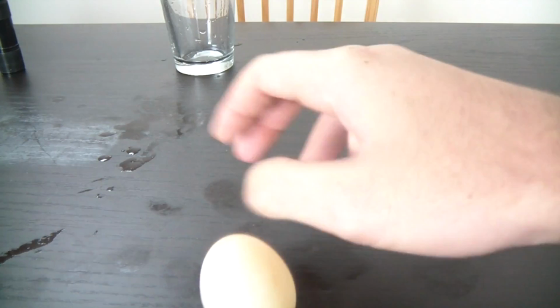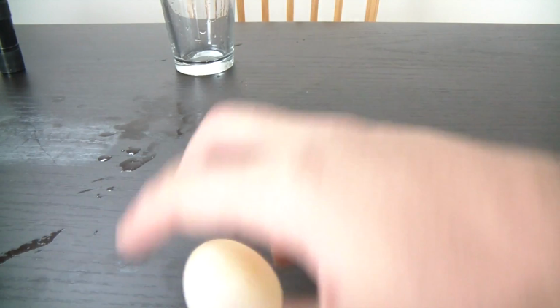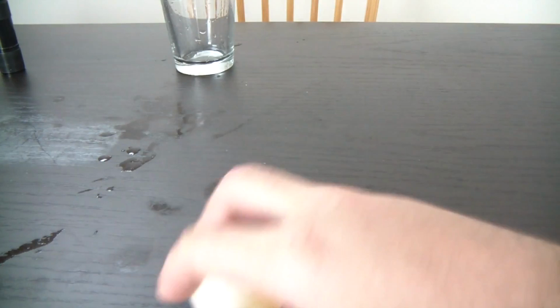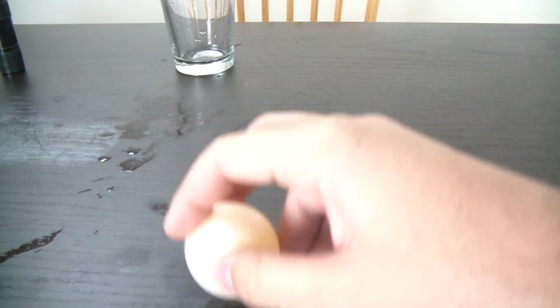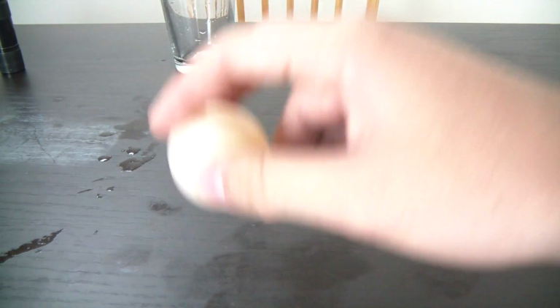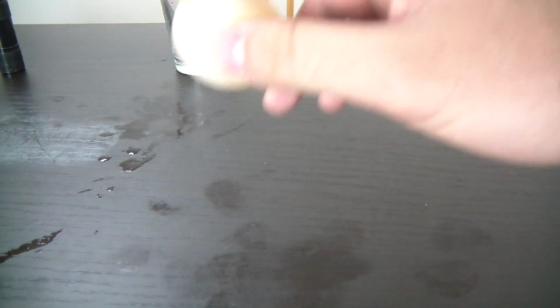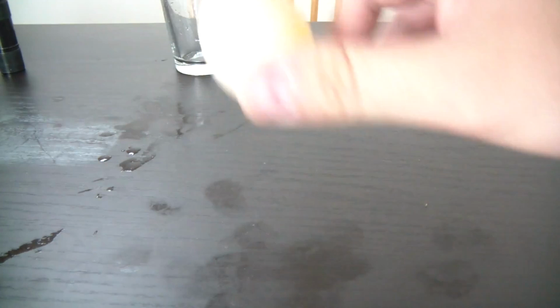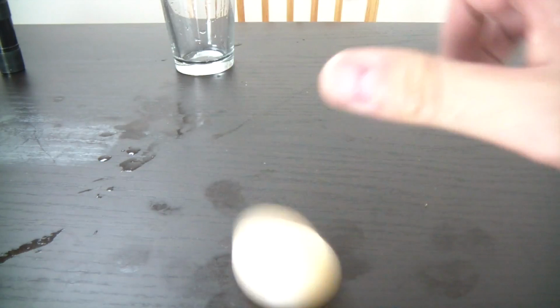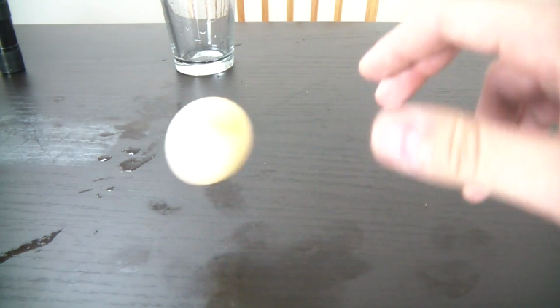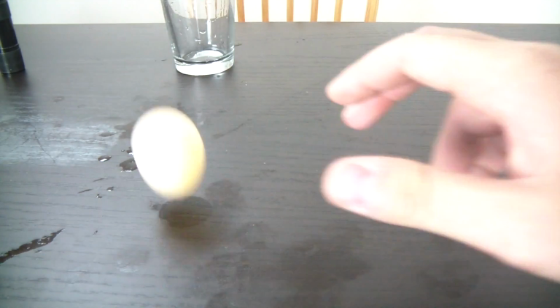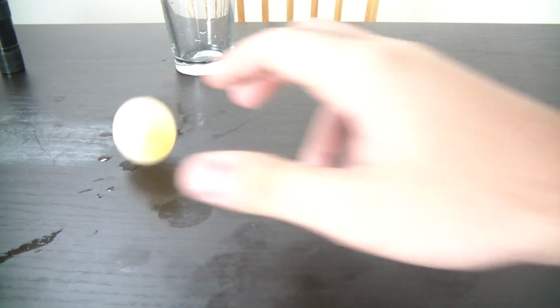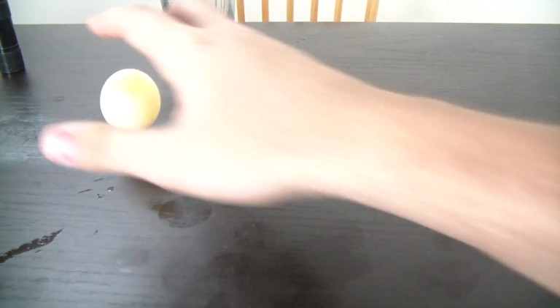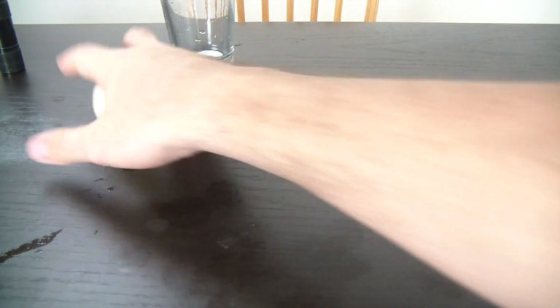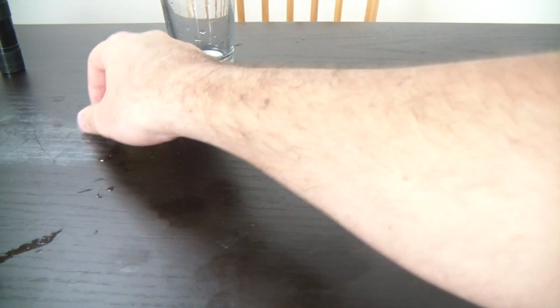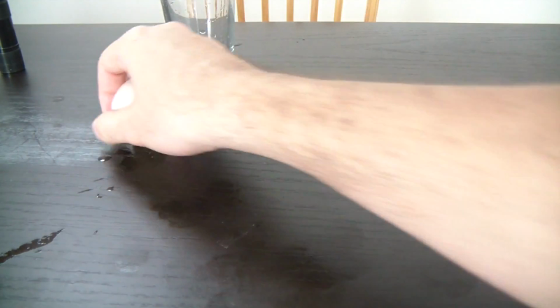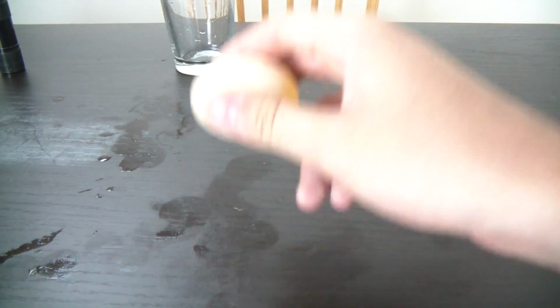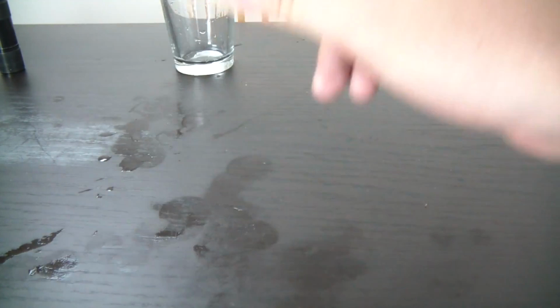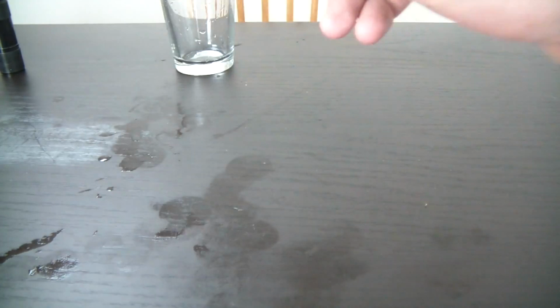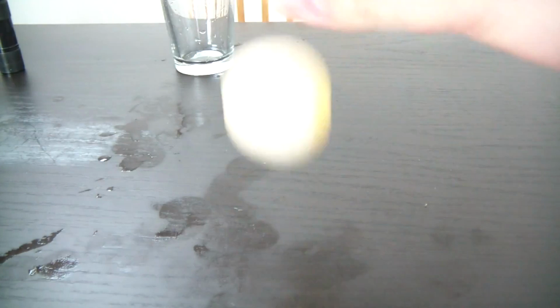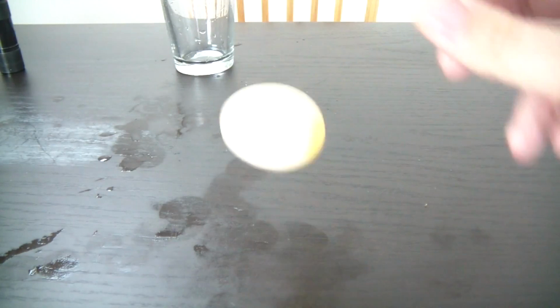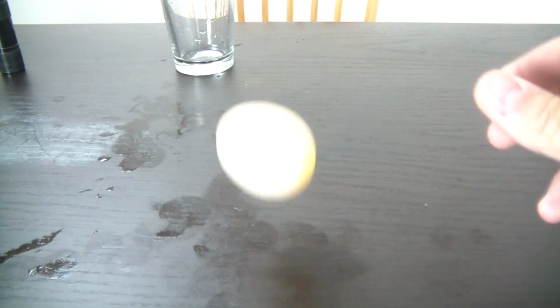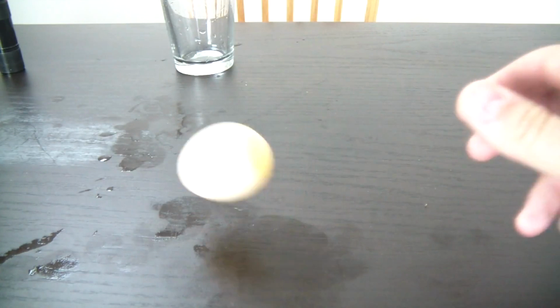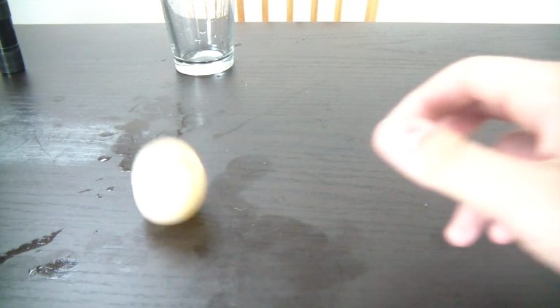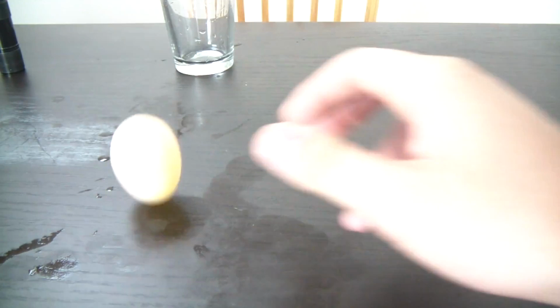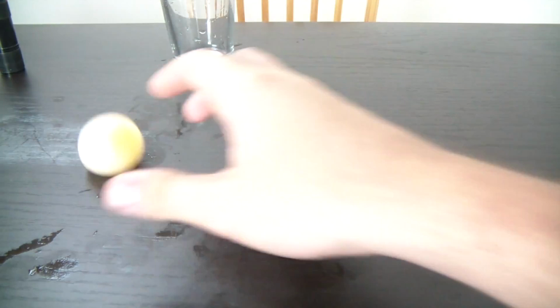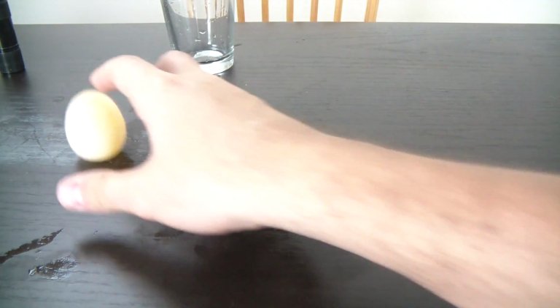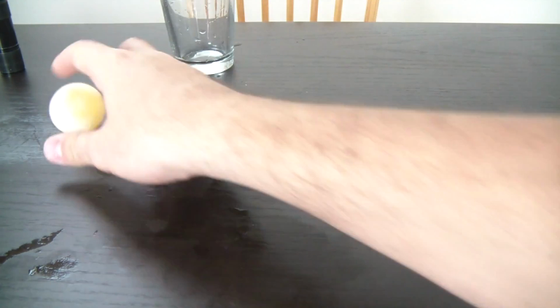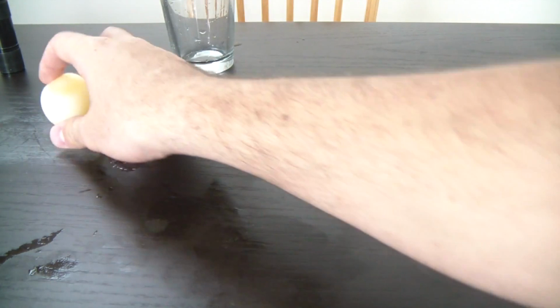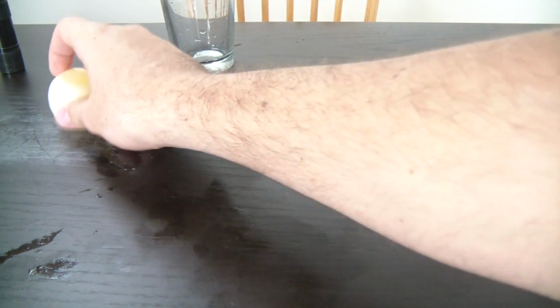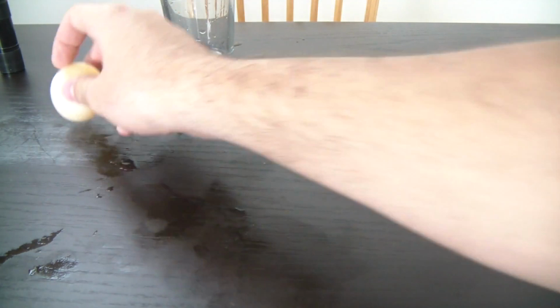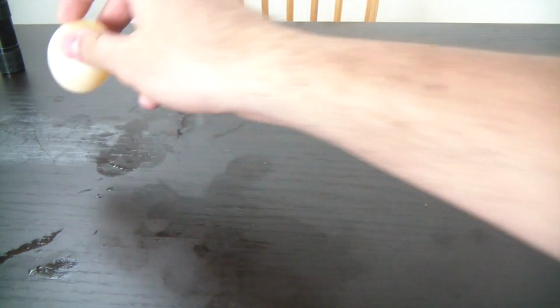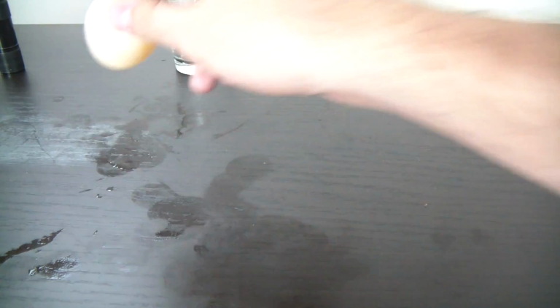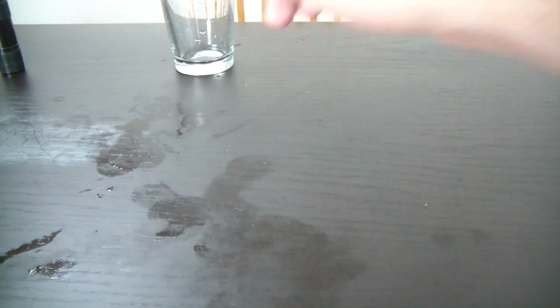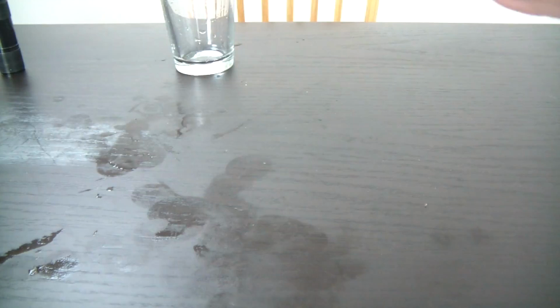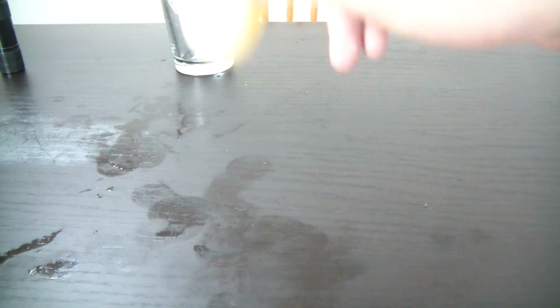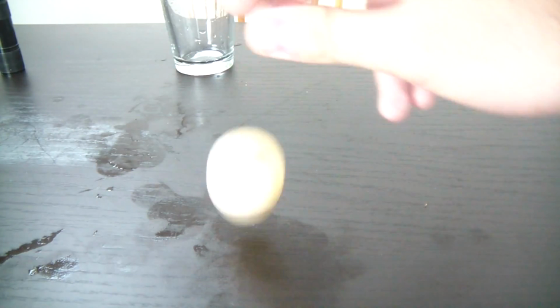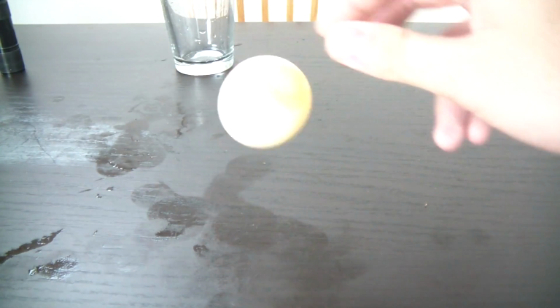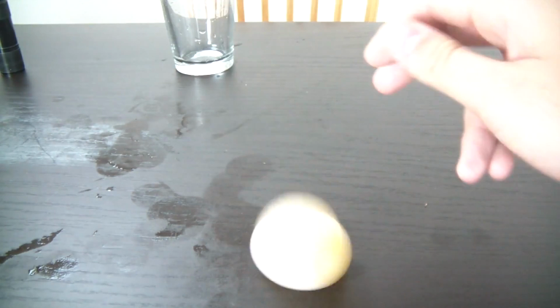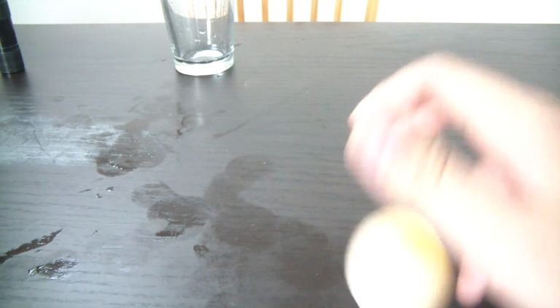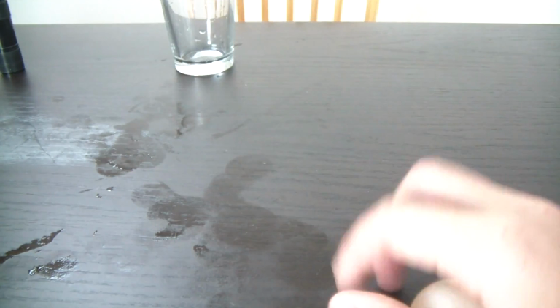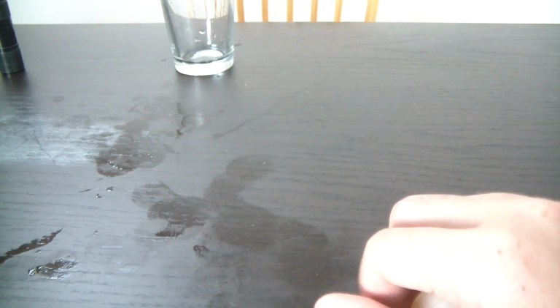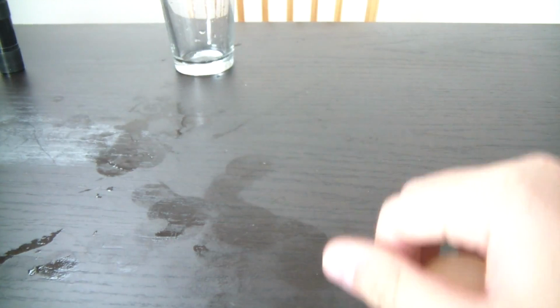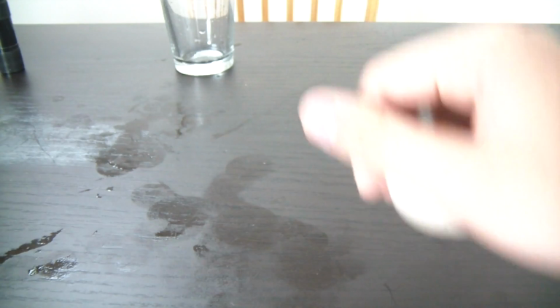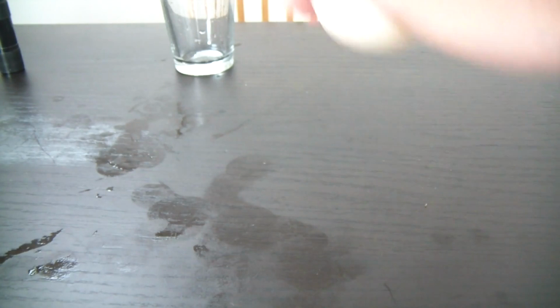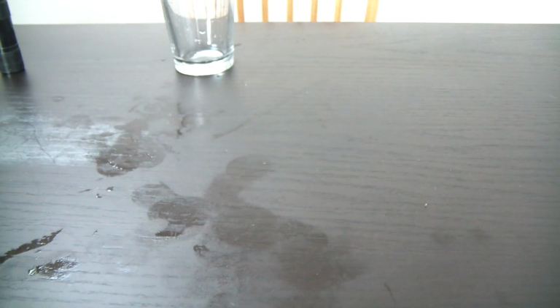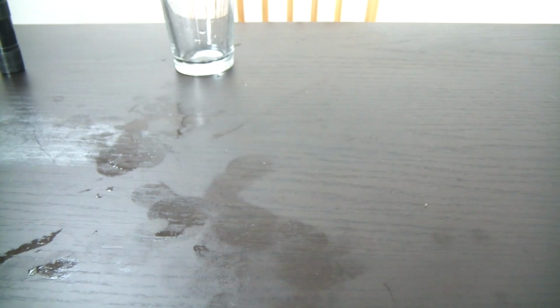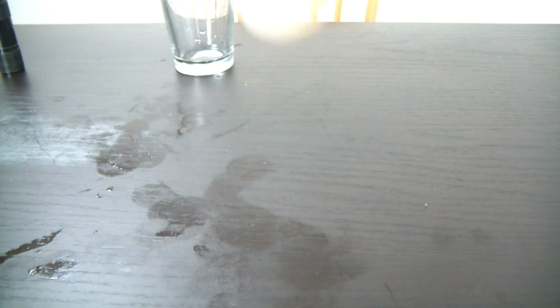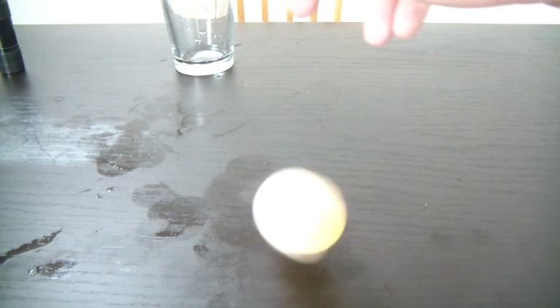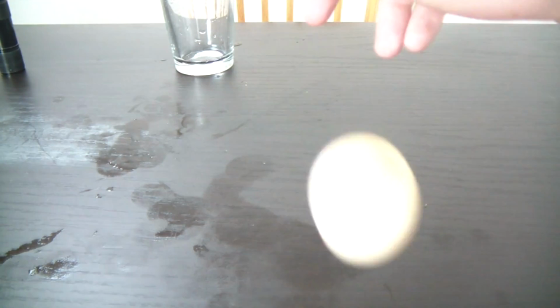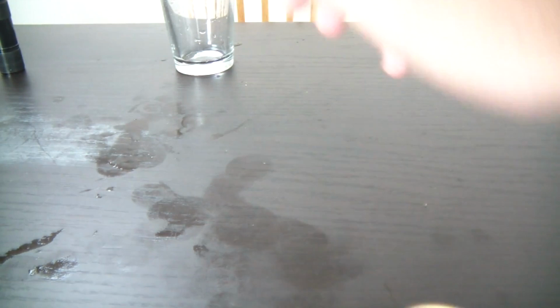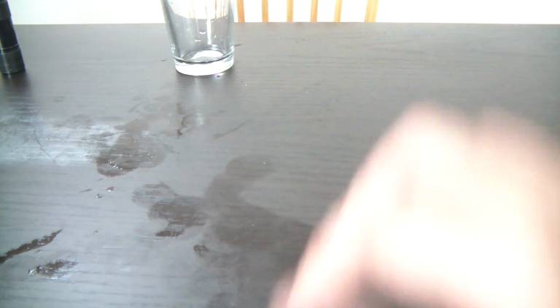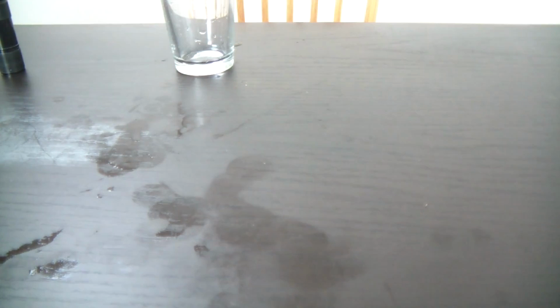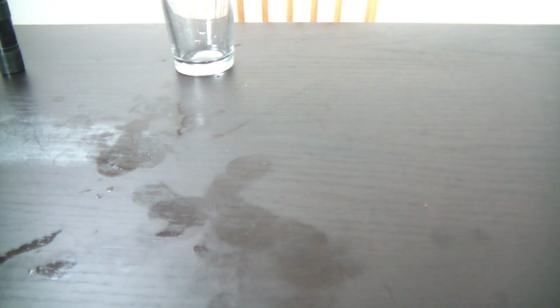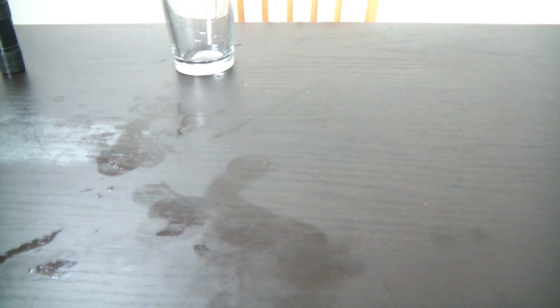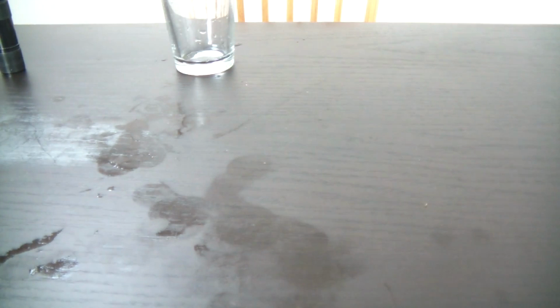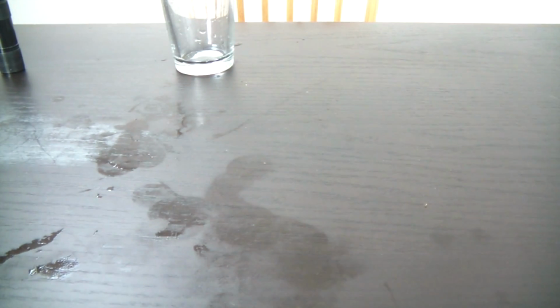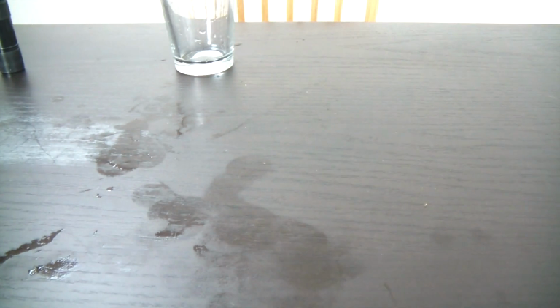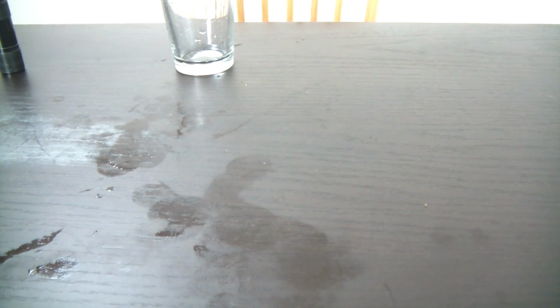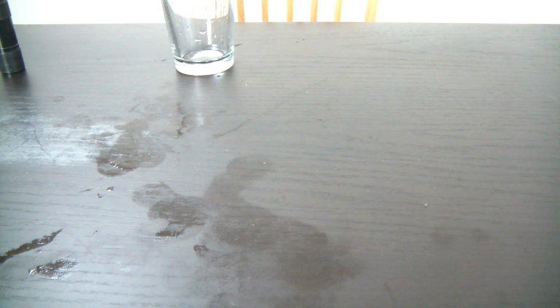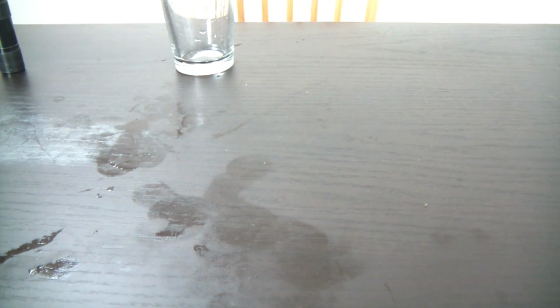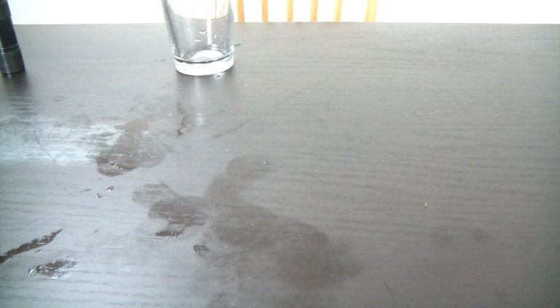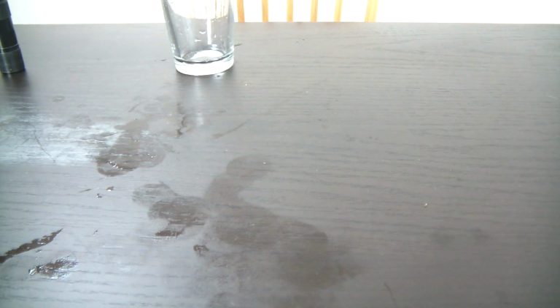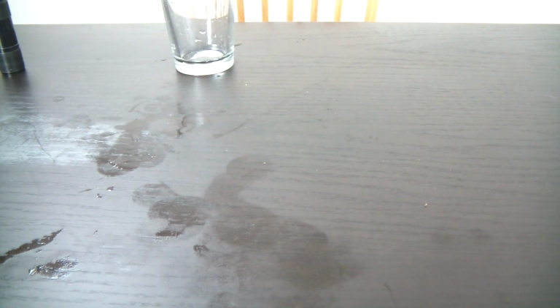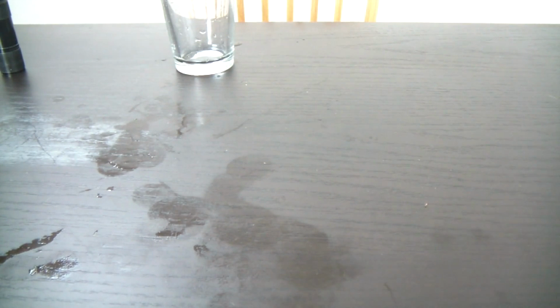Check out this bouncy egg. I guess you wanna see it bouncy. Oh shit.